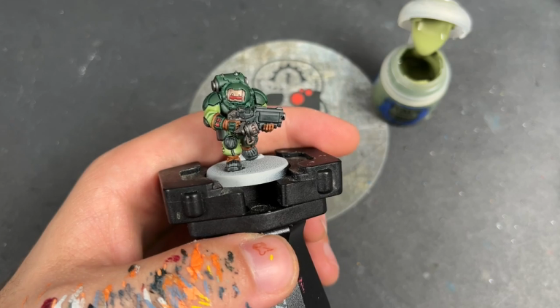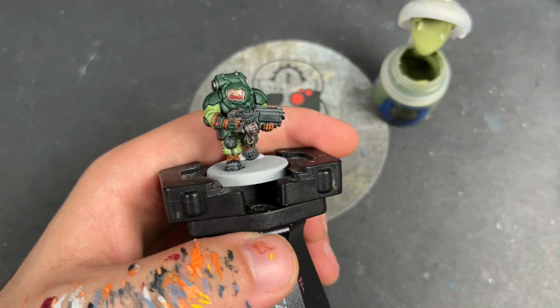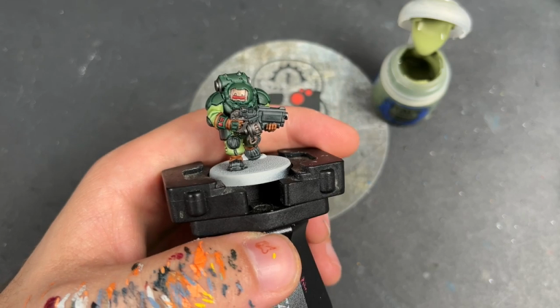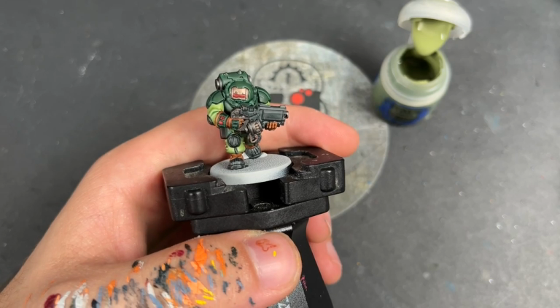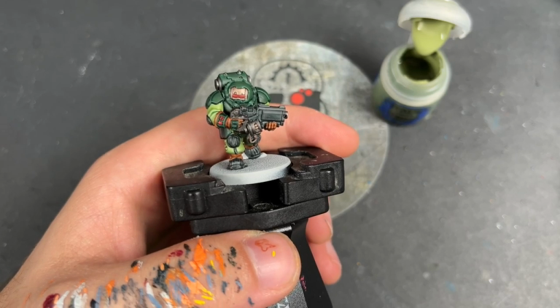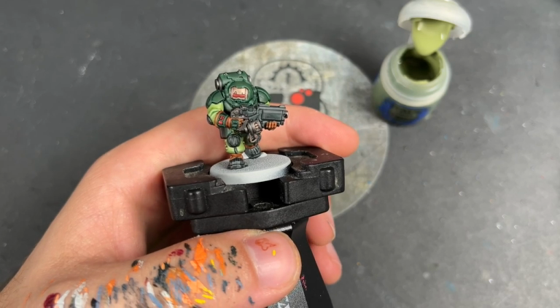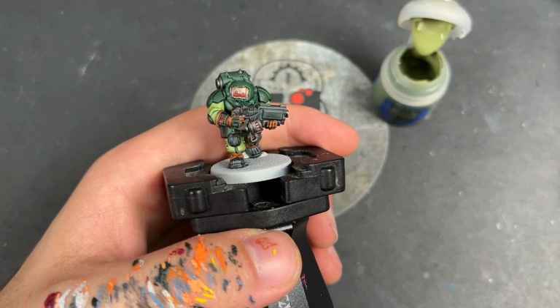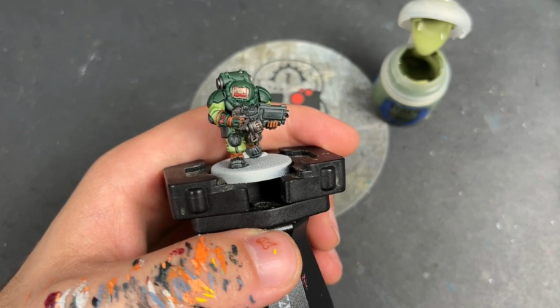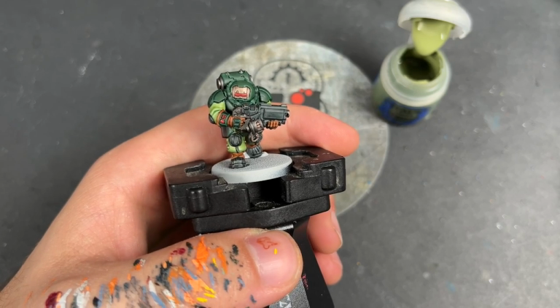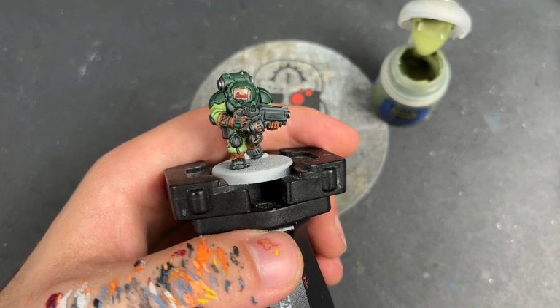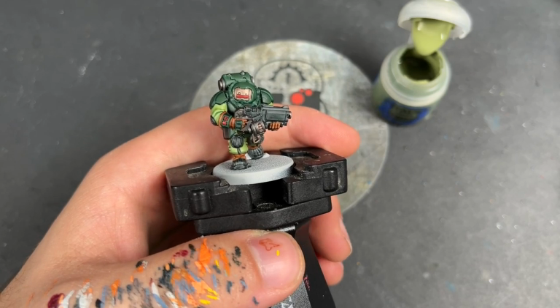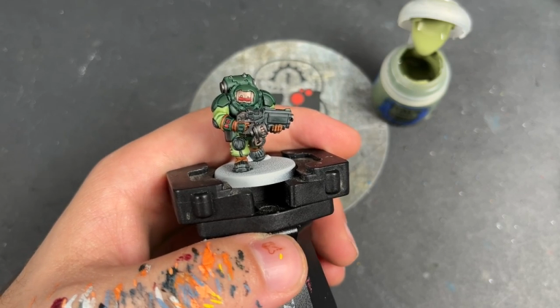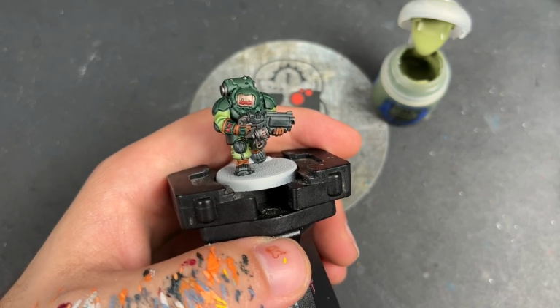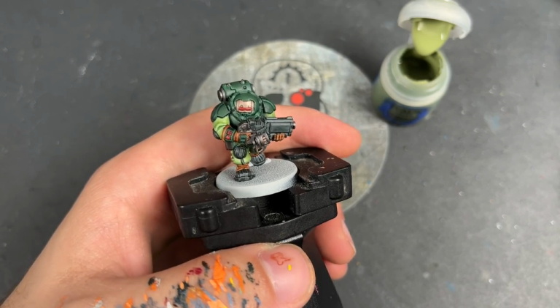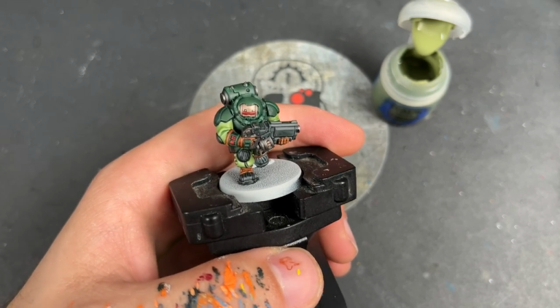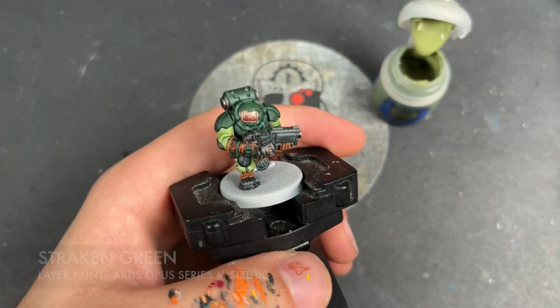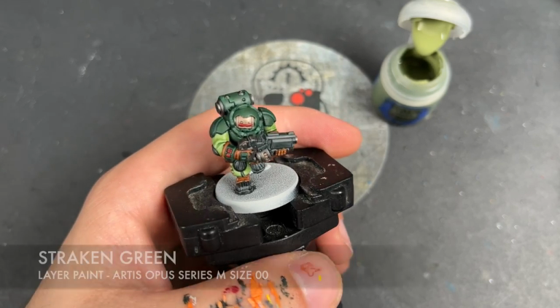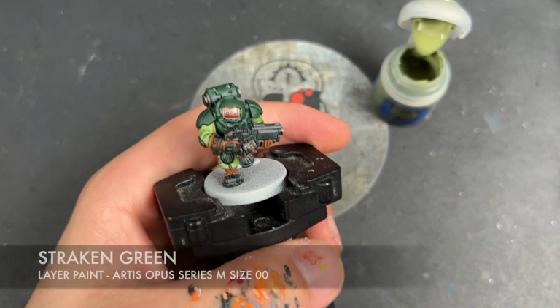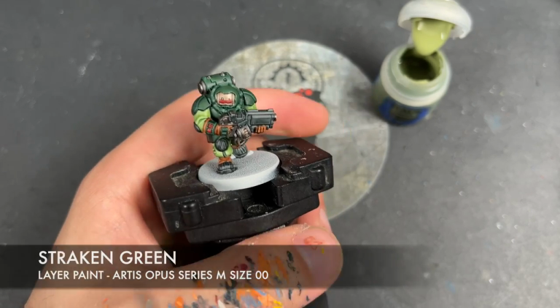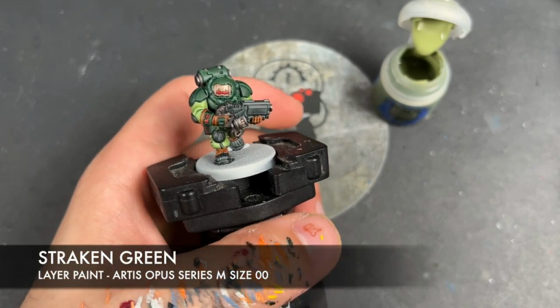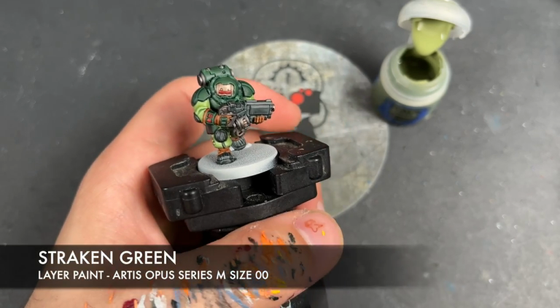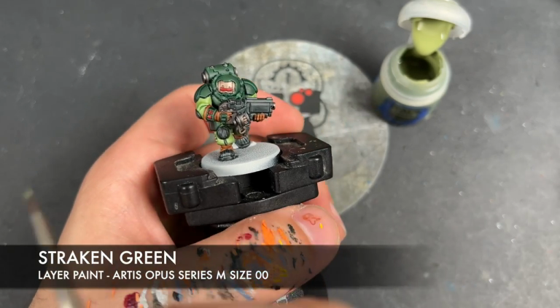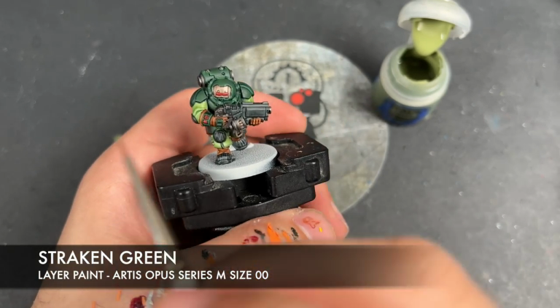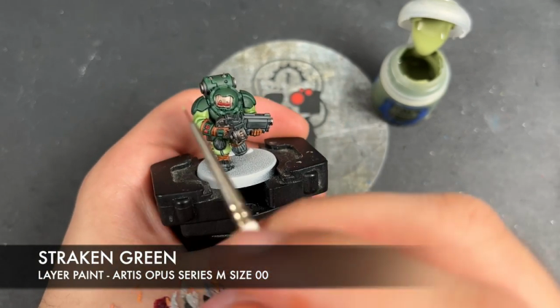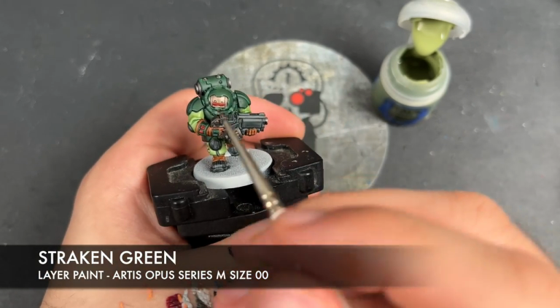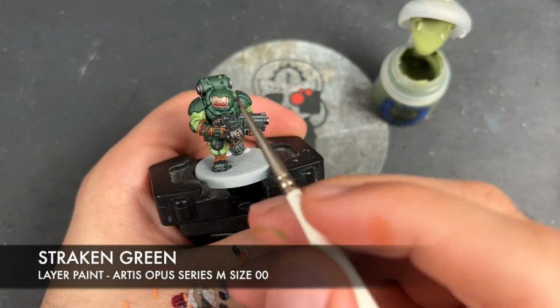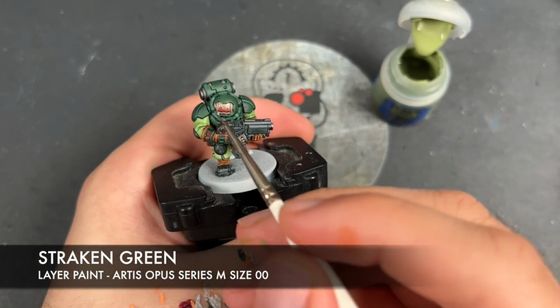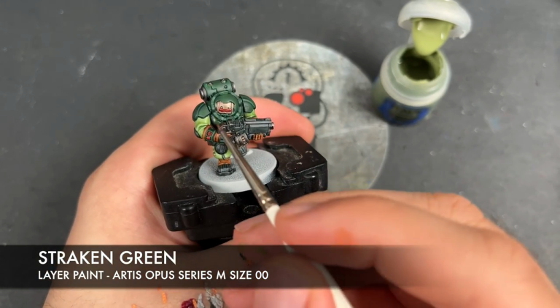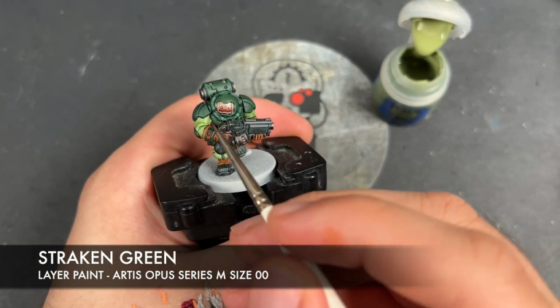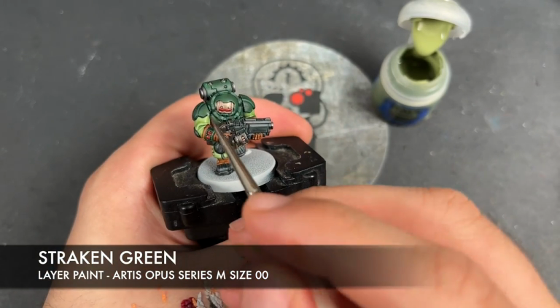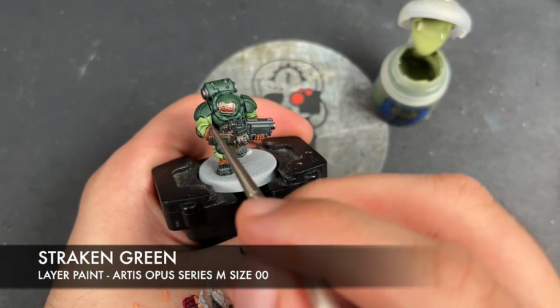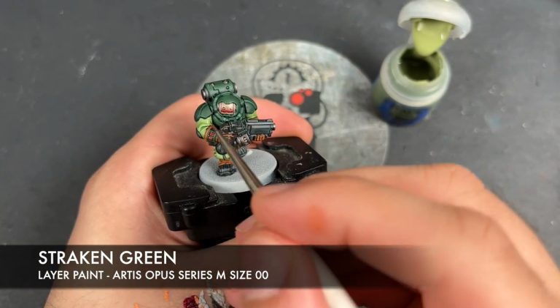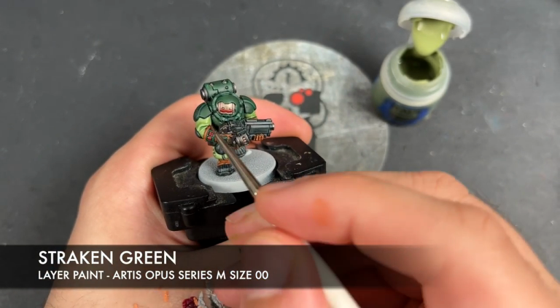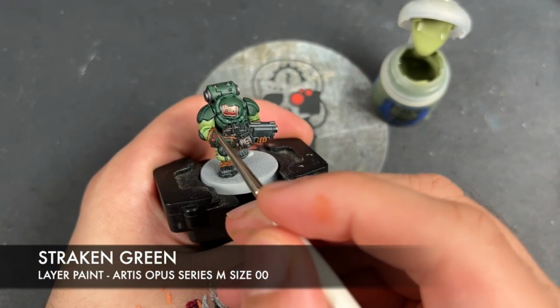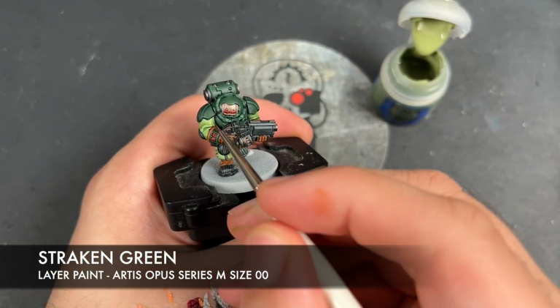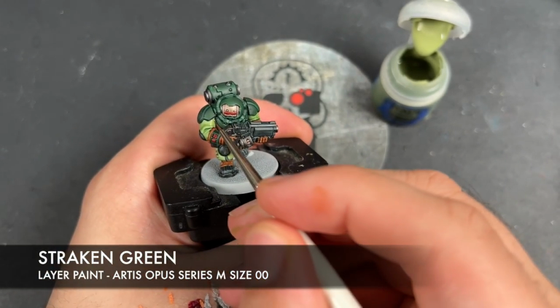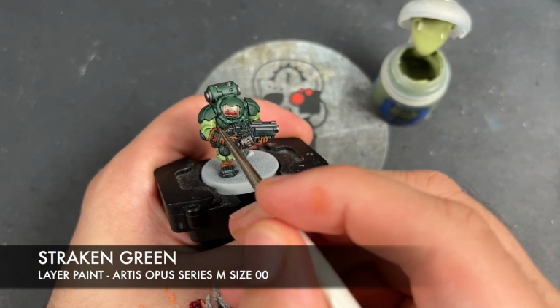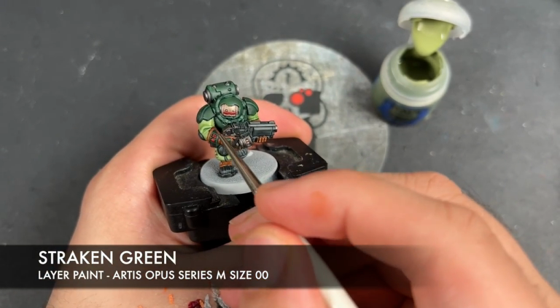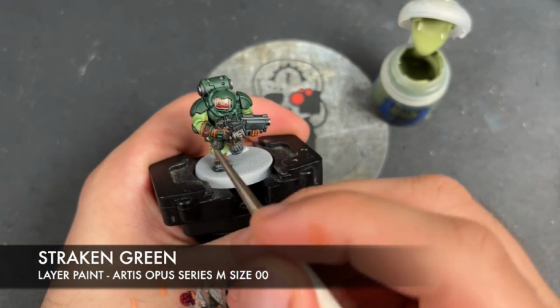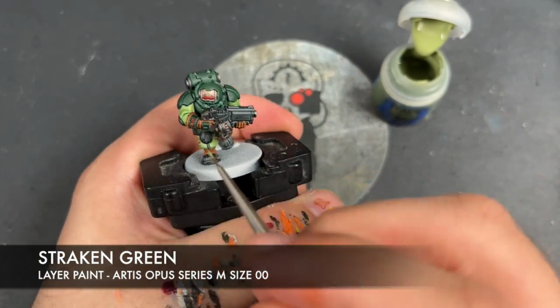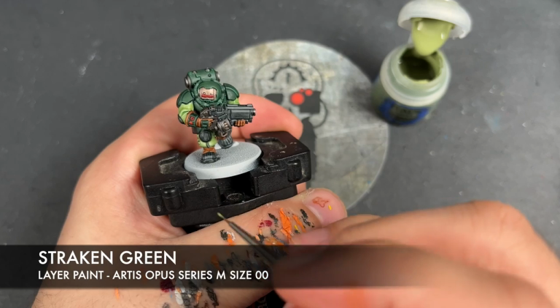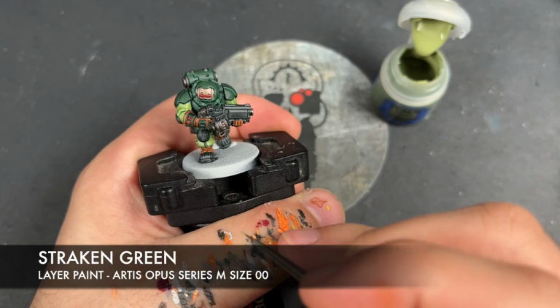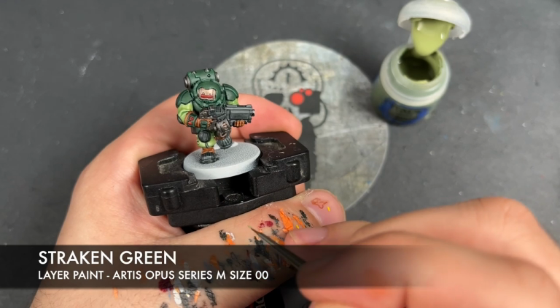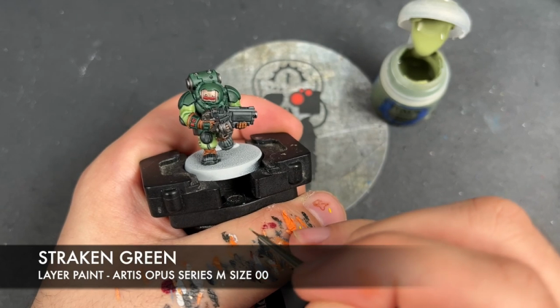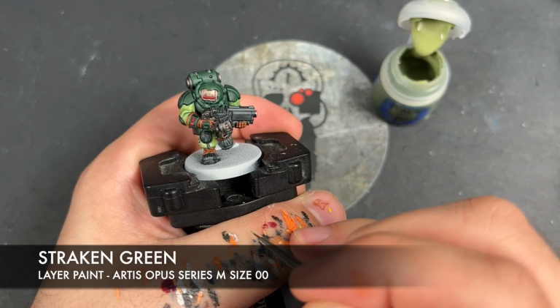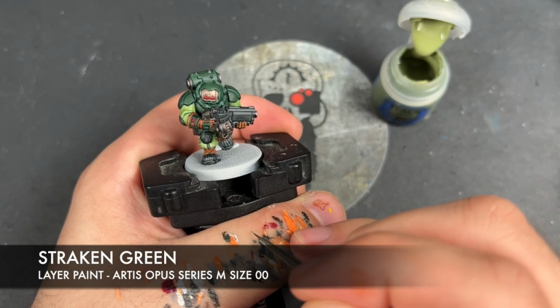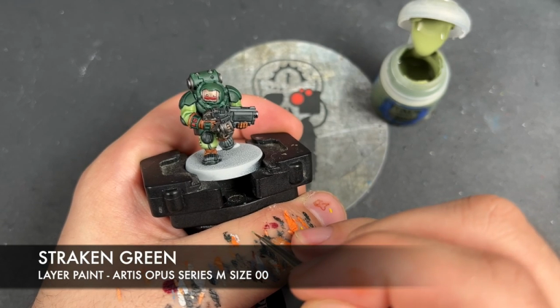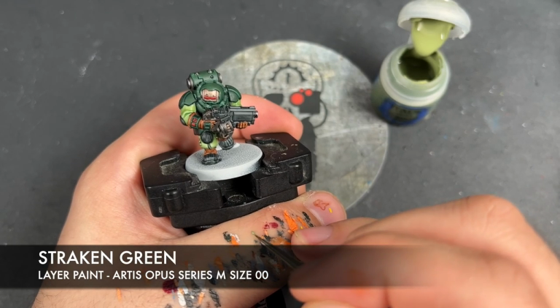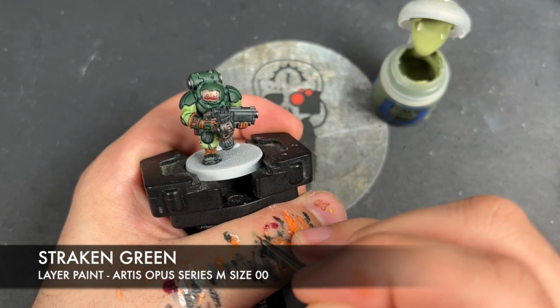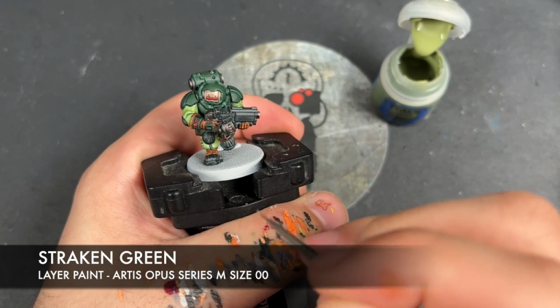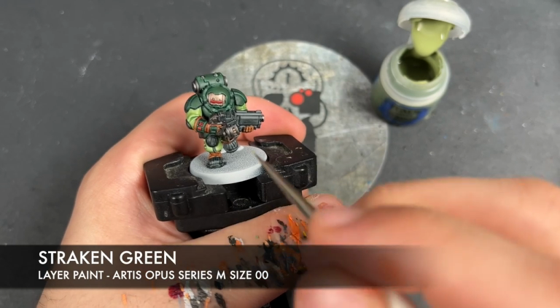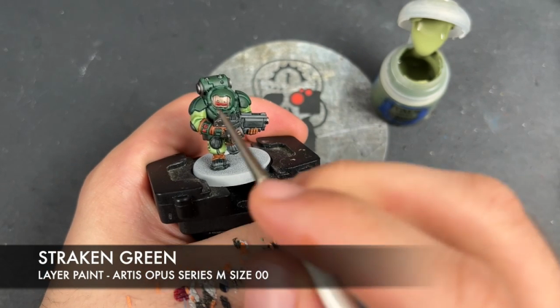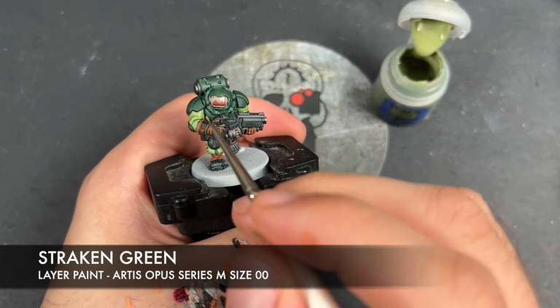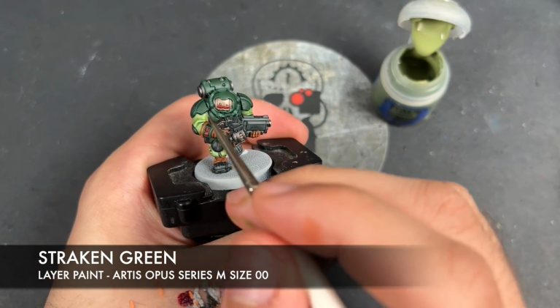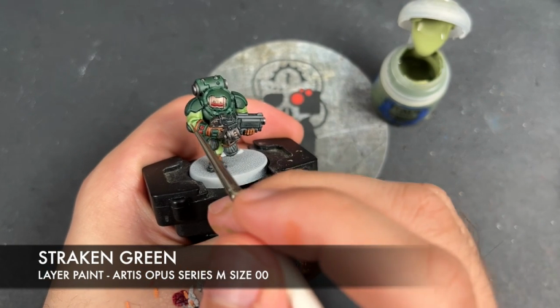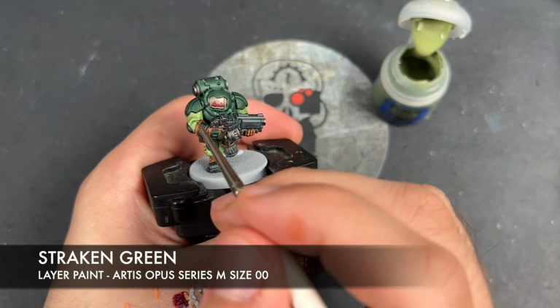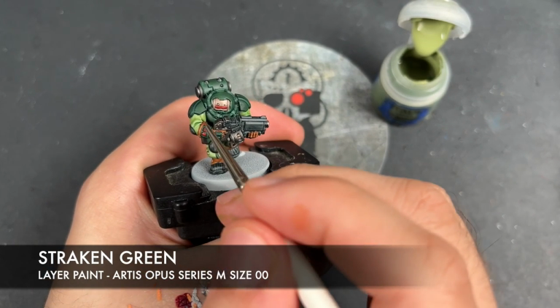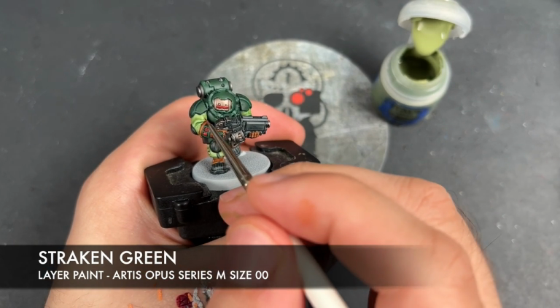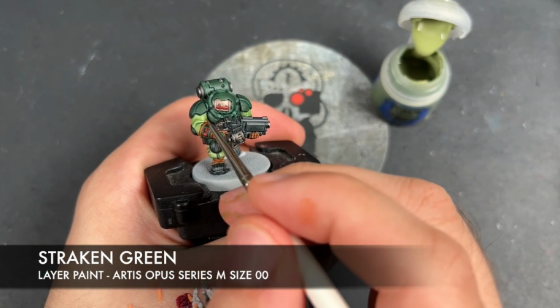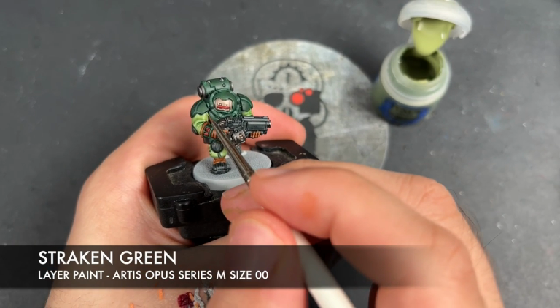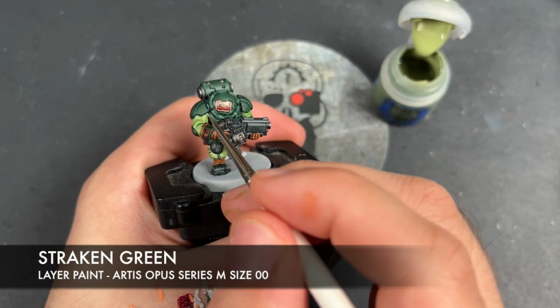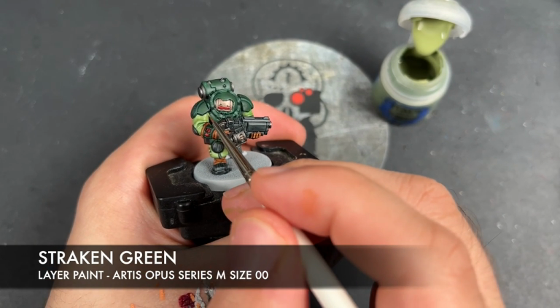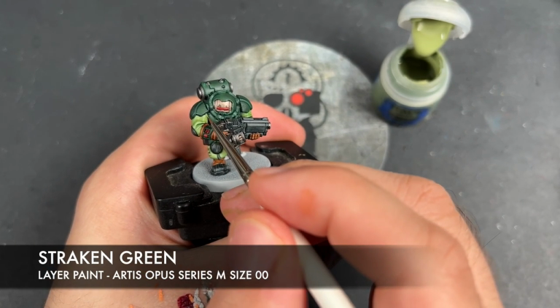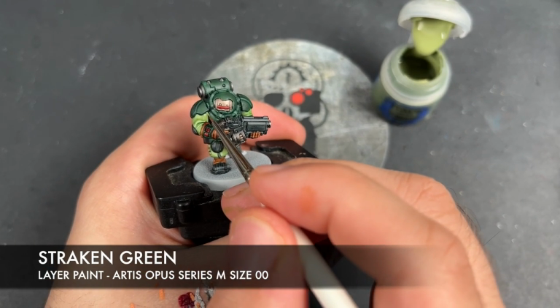The first highlight we're going to add is Strachan Green. I'm going to be using this to highlight all of his armour.